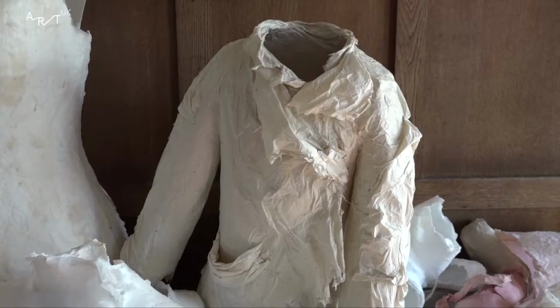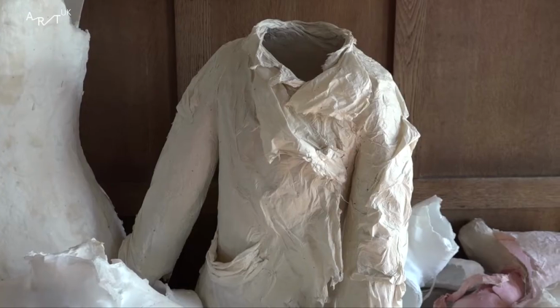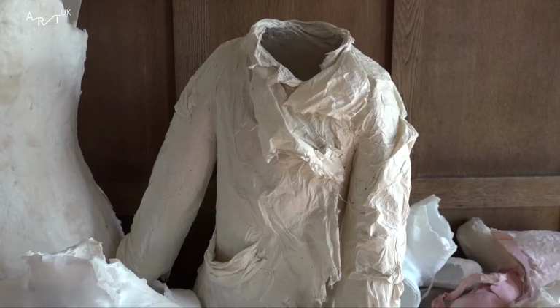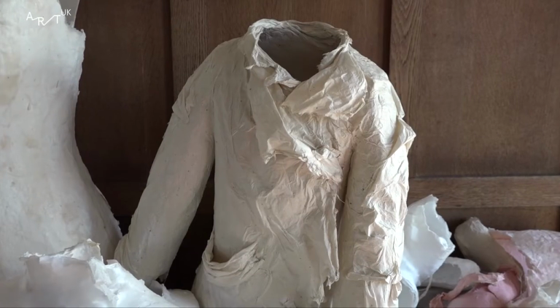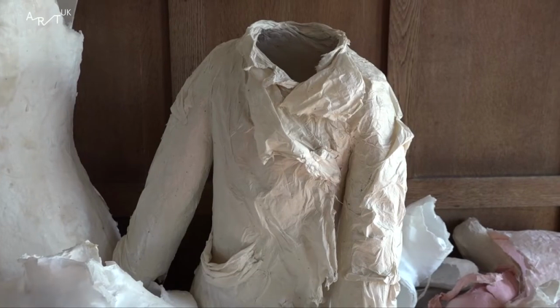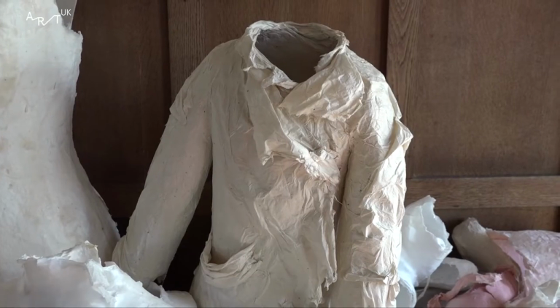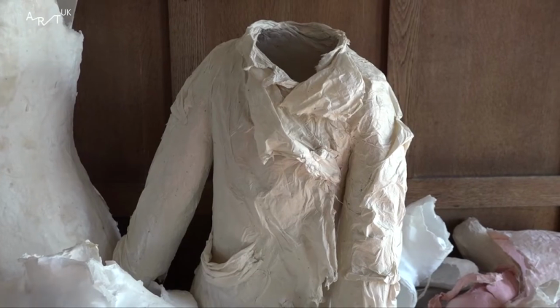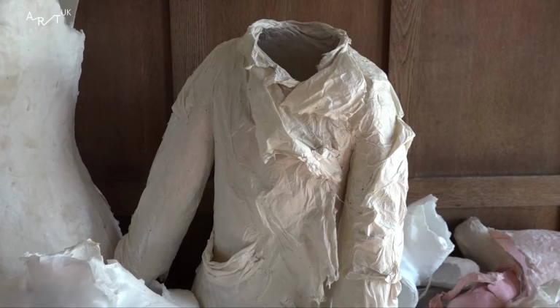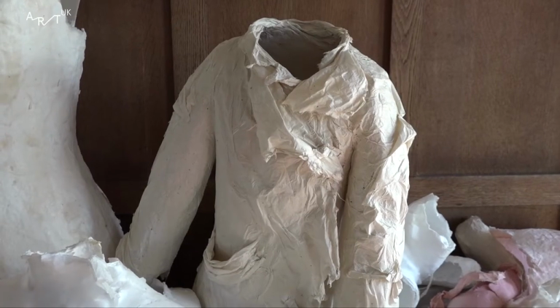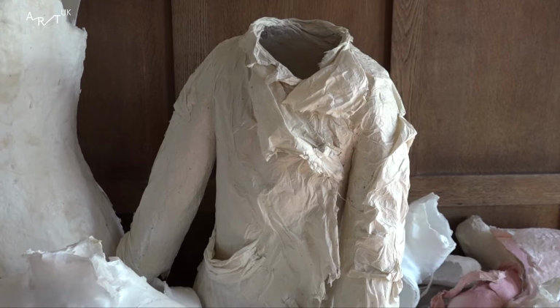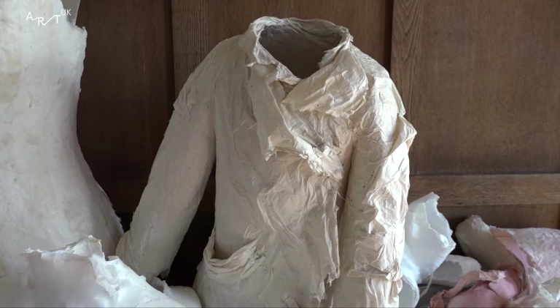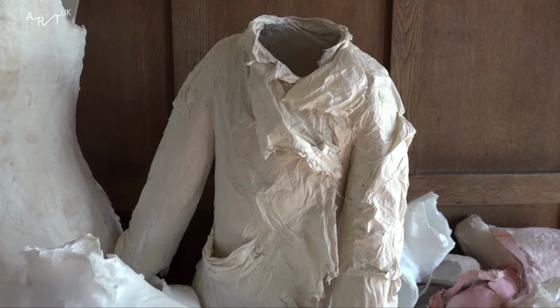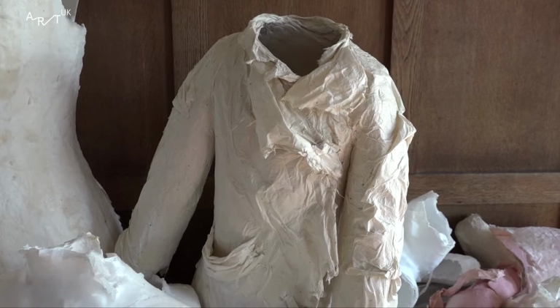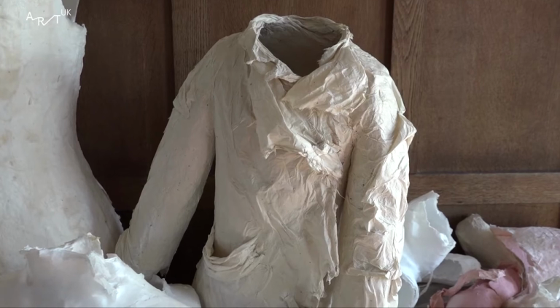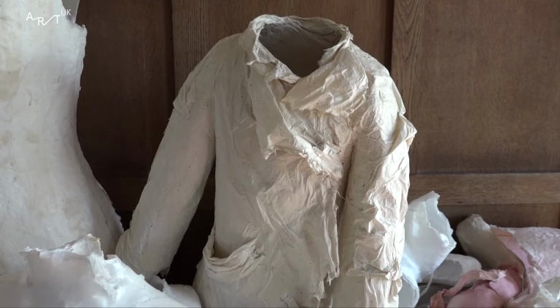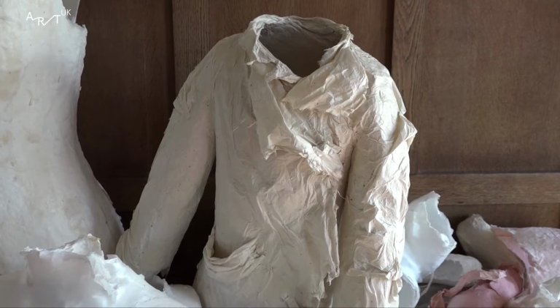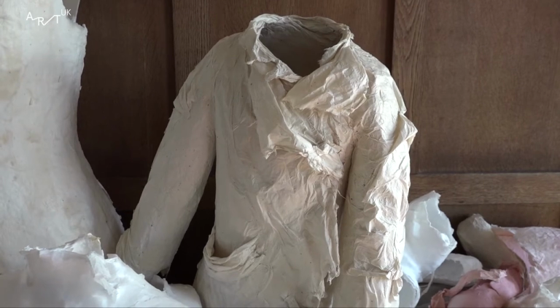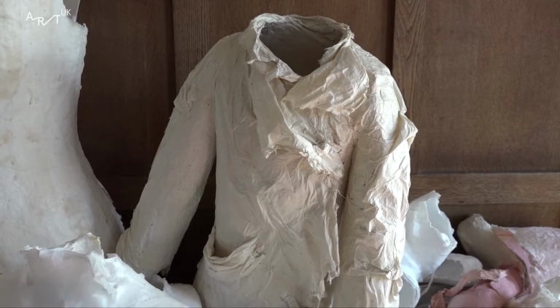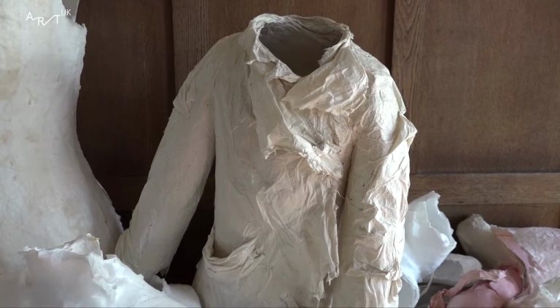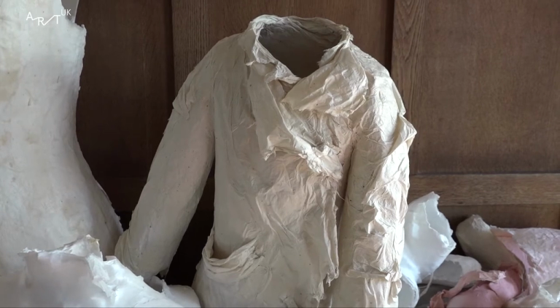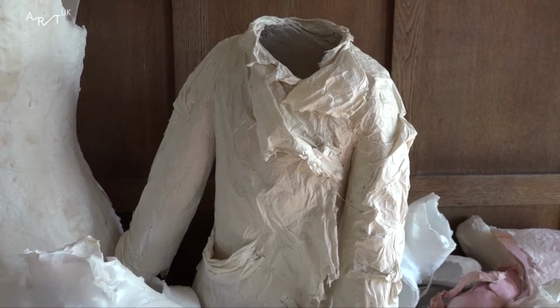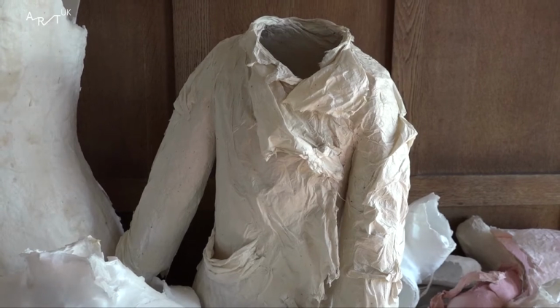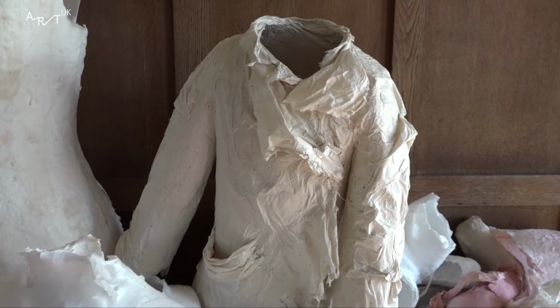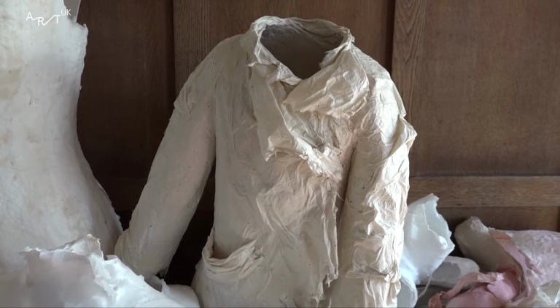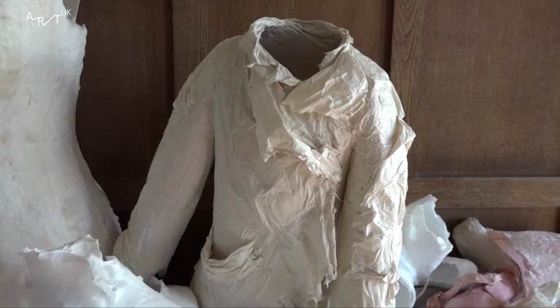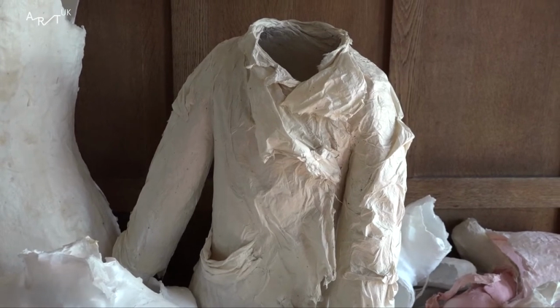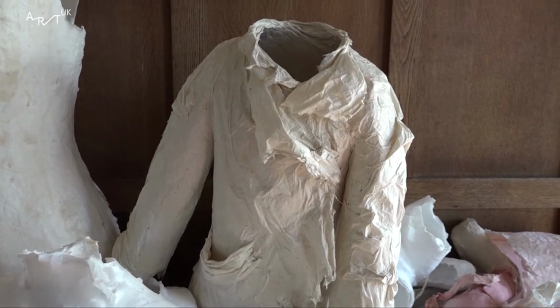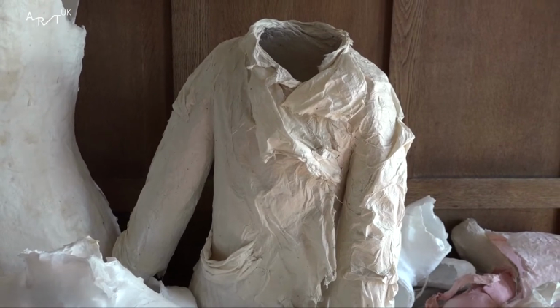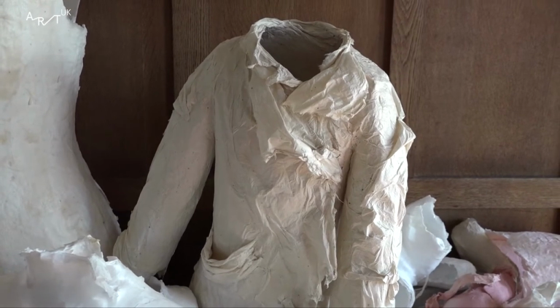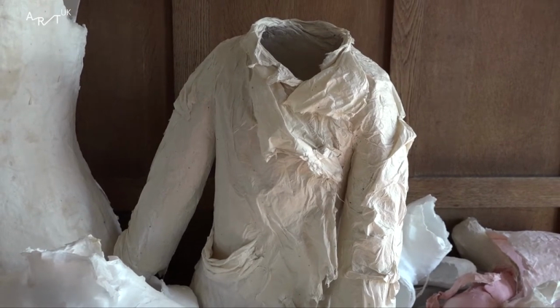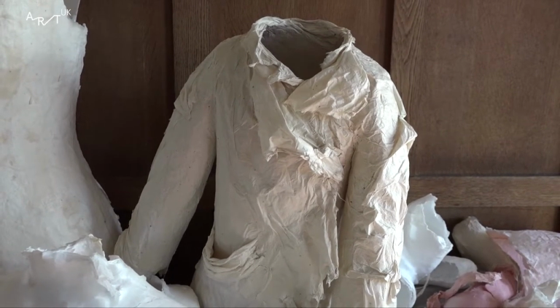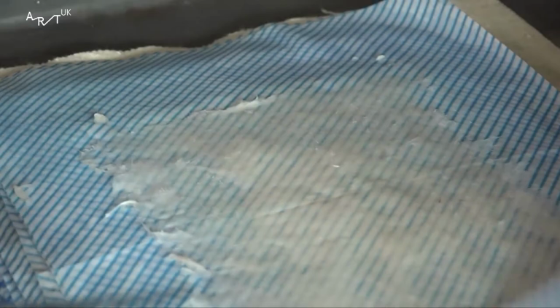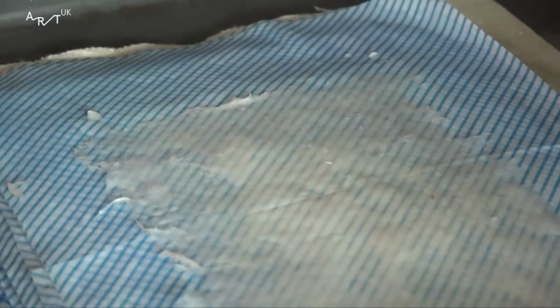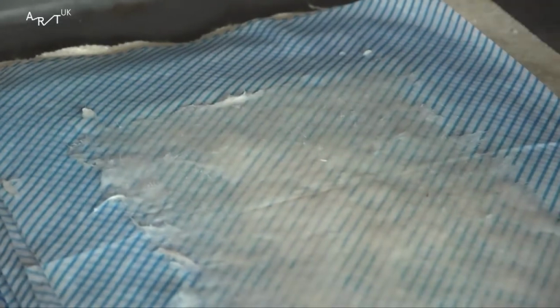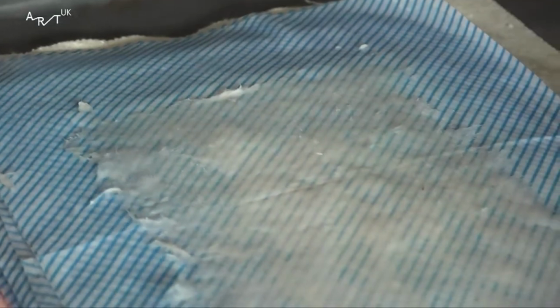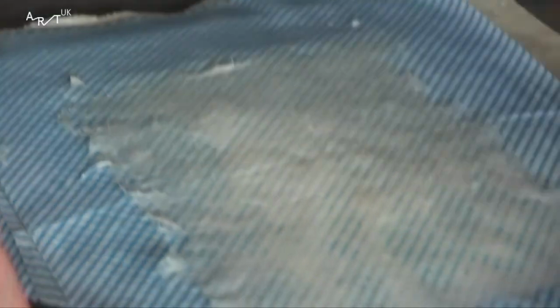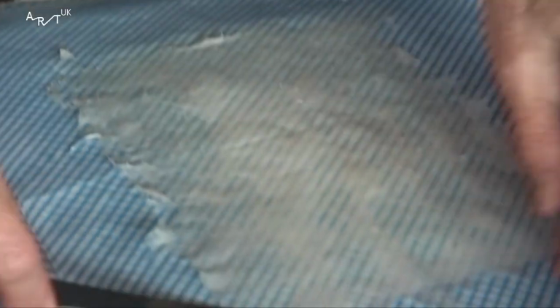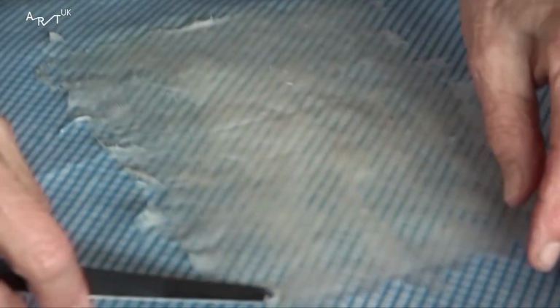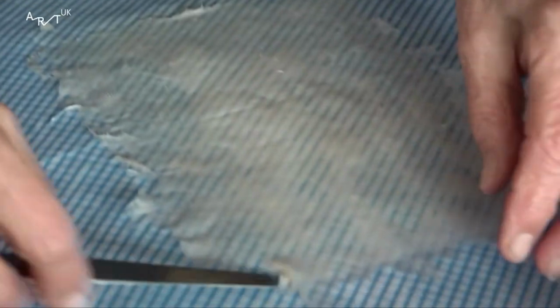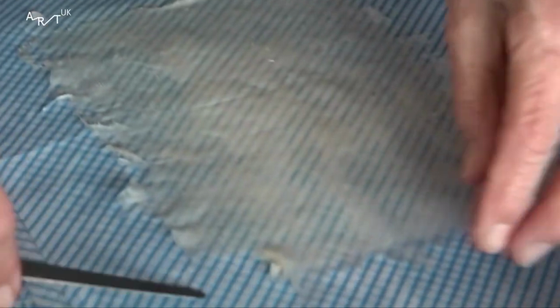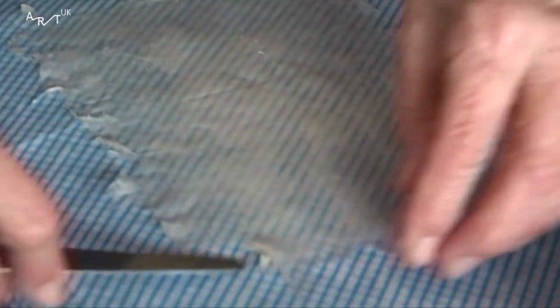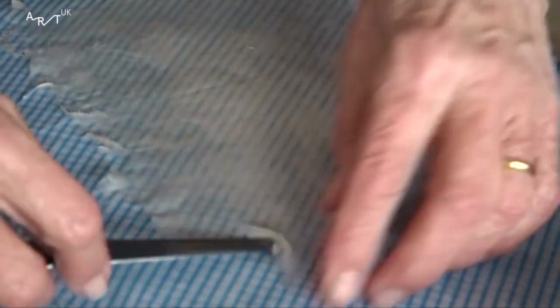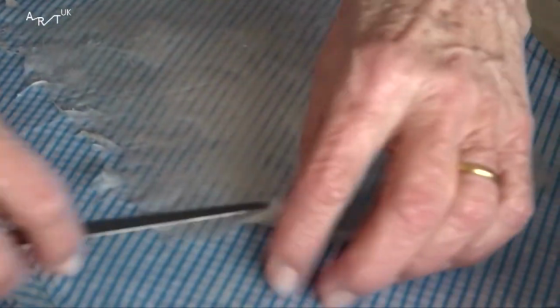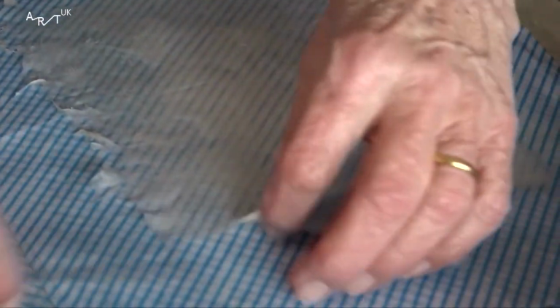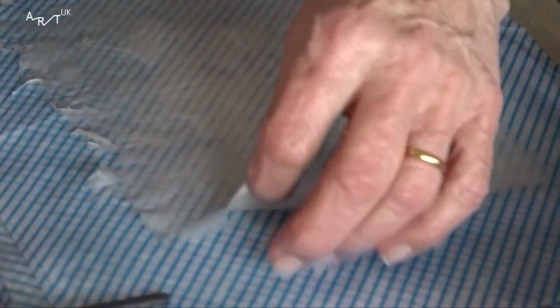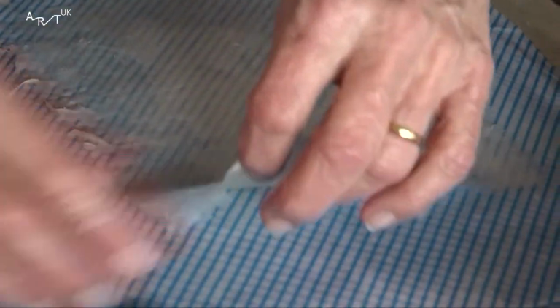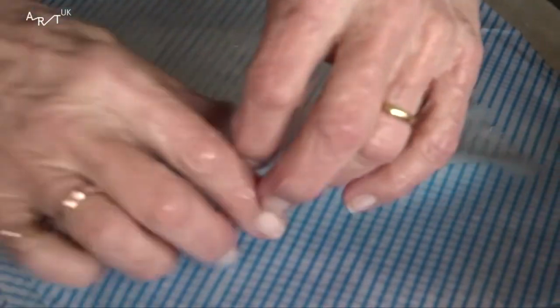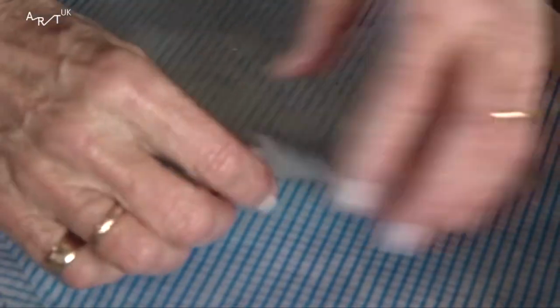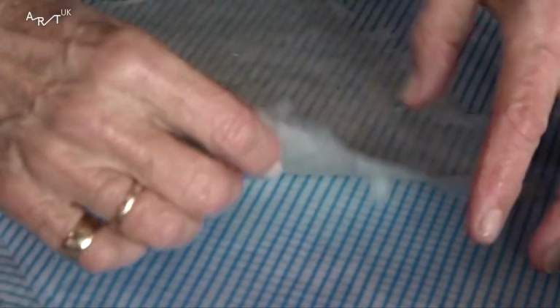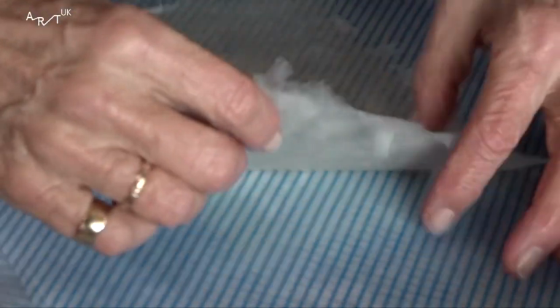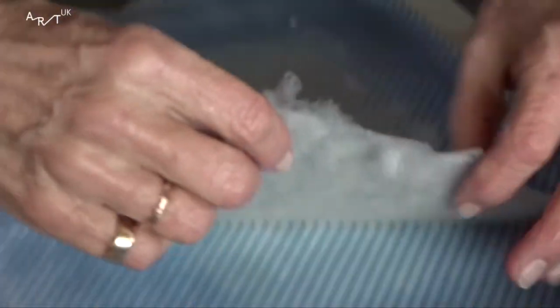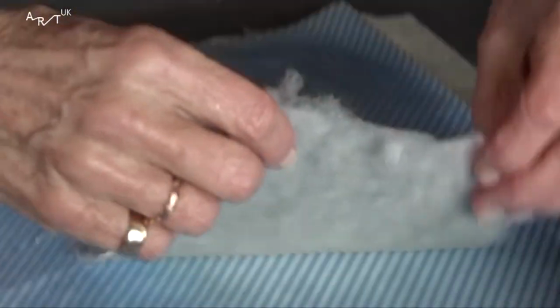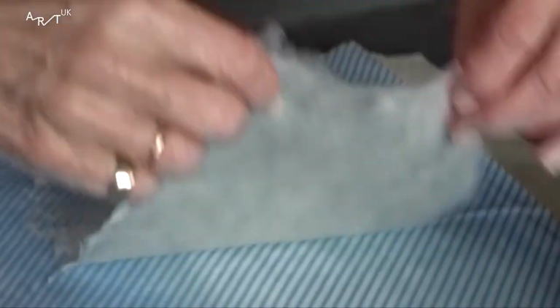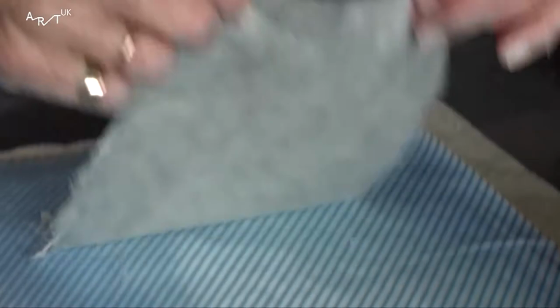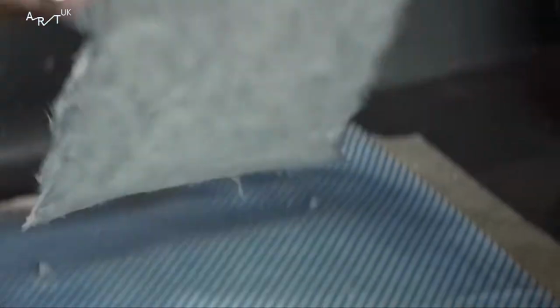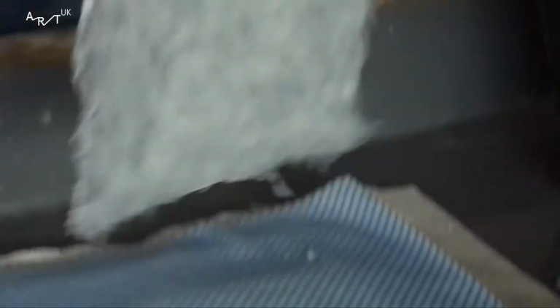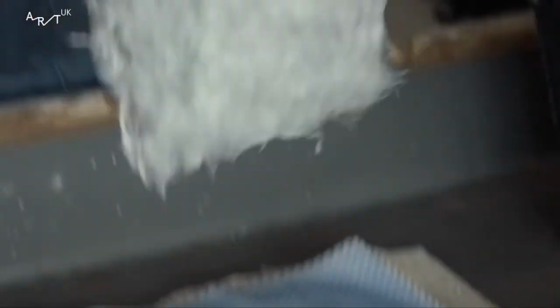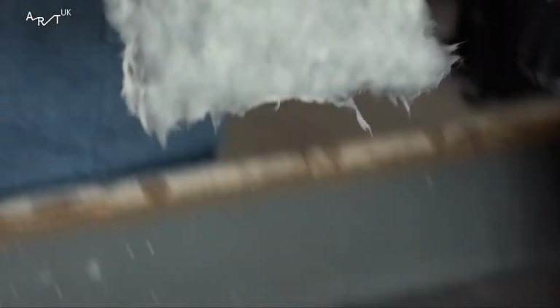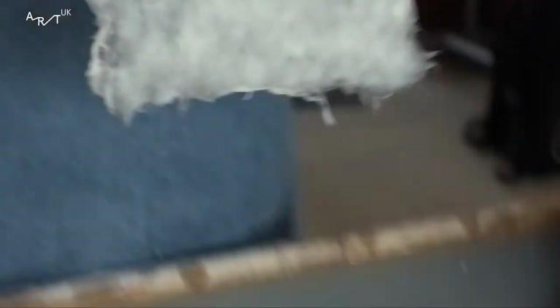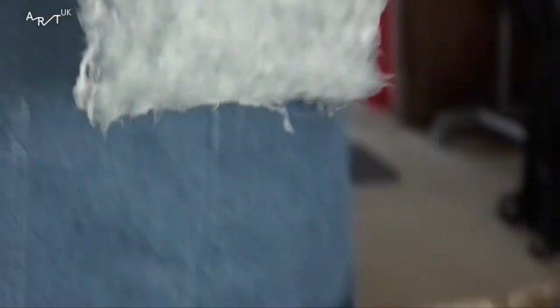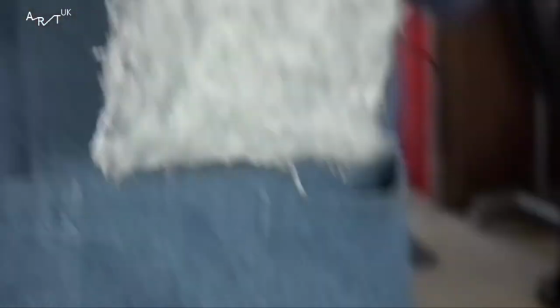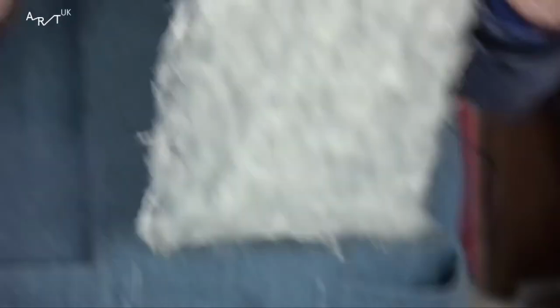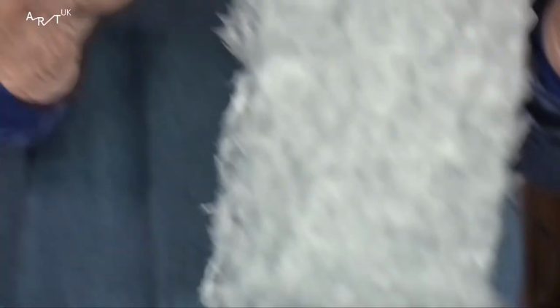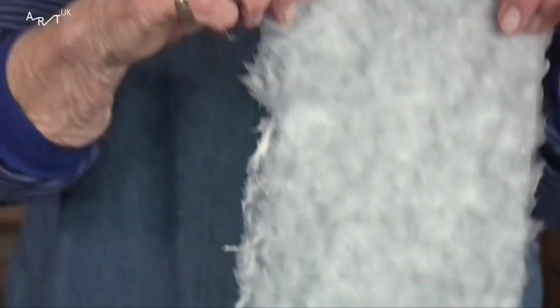I was working with dress. I wanted to keep it stiff. I had to use a glue which I wasn't too keen on. And I came across paper.